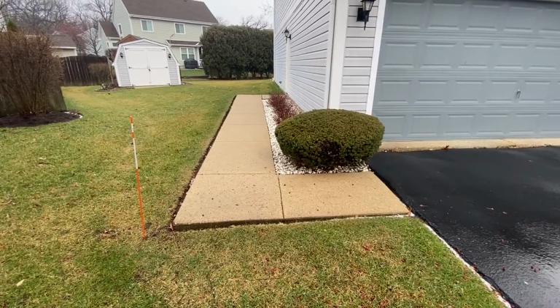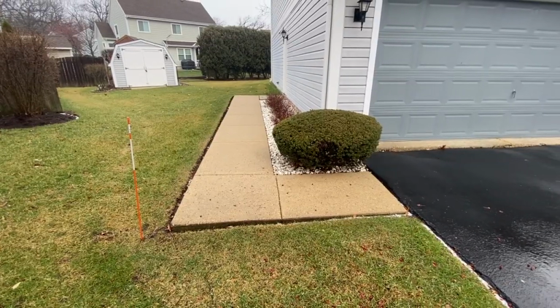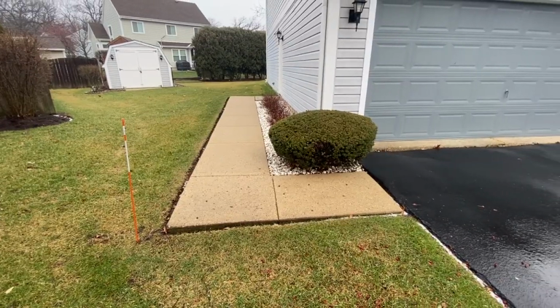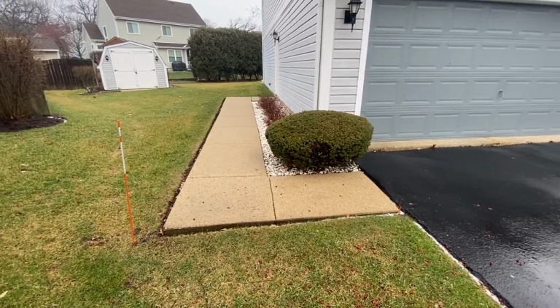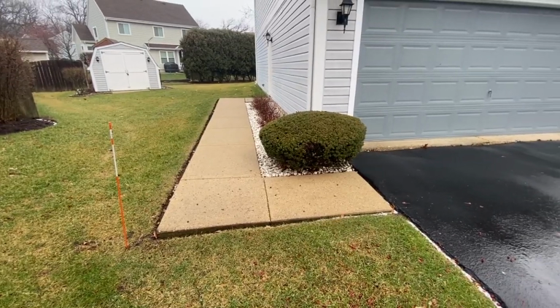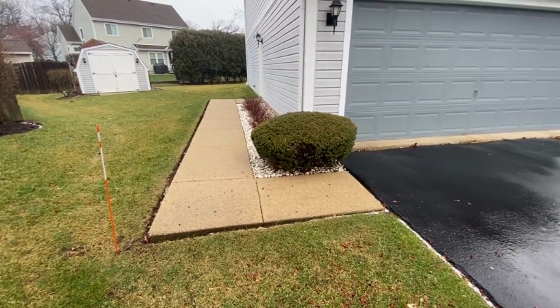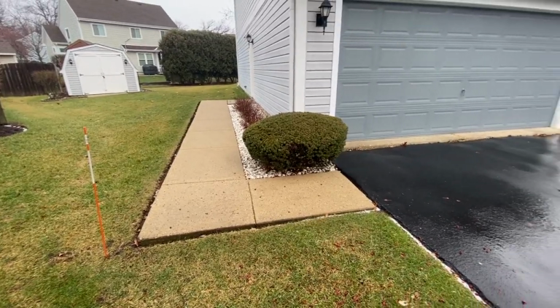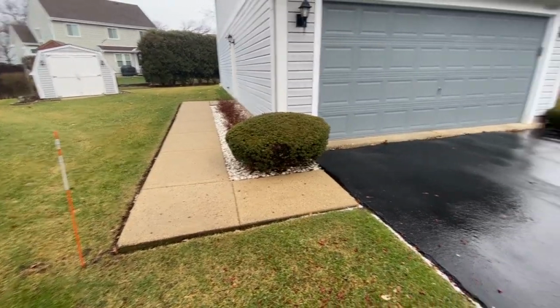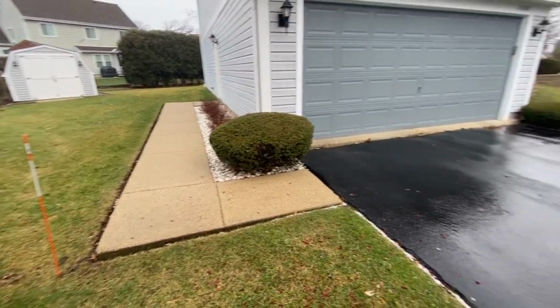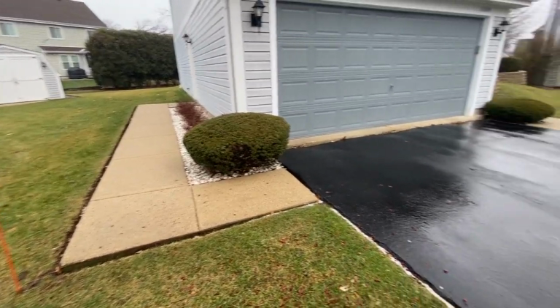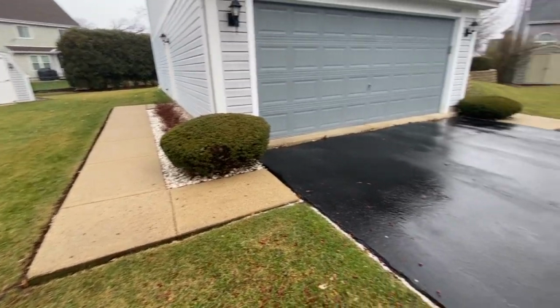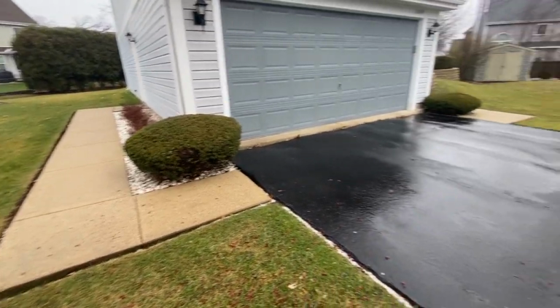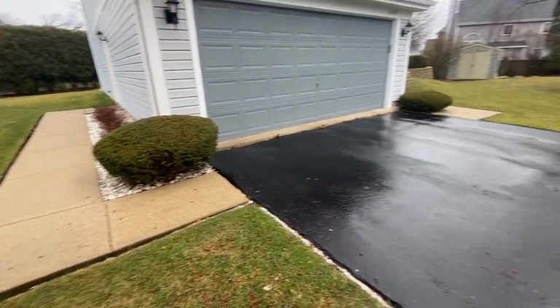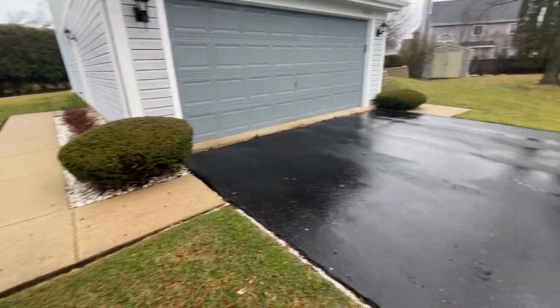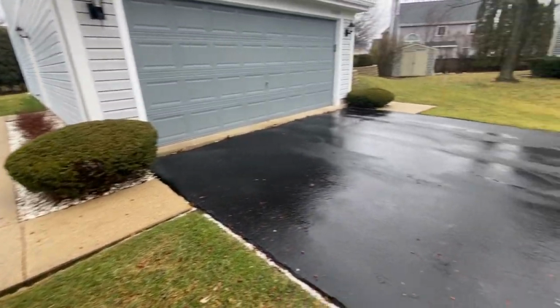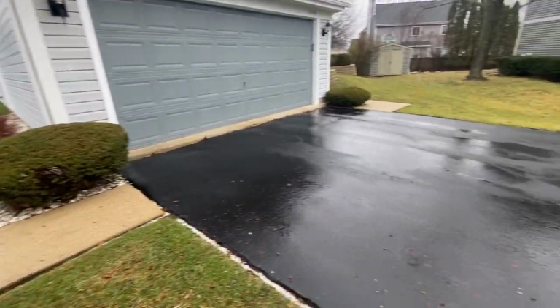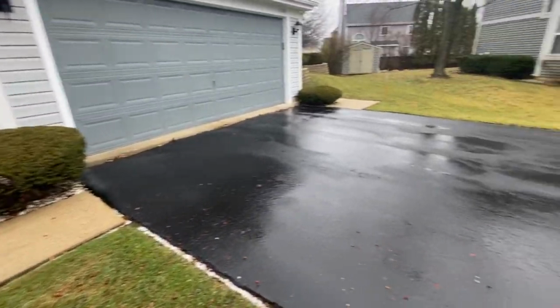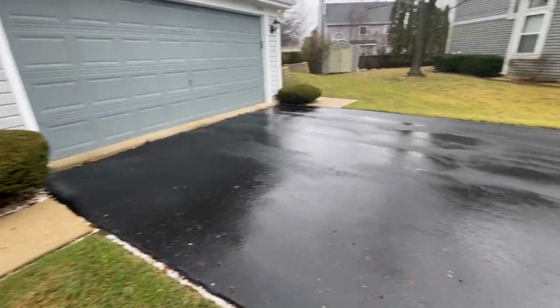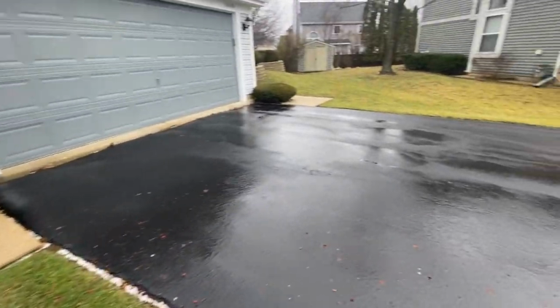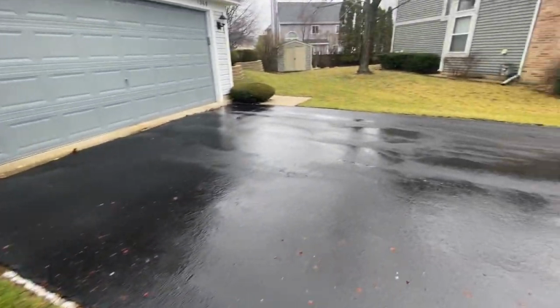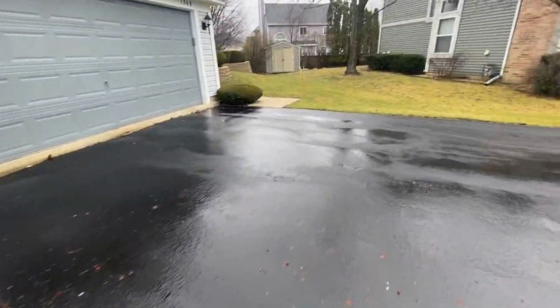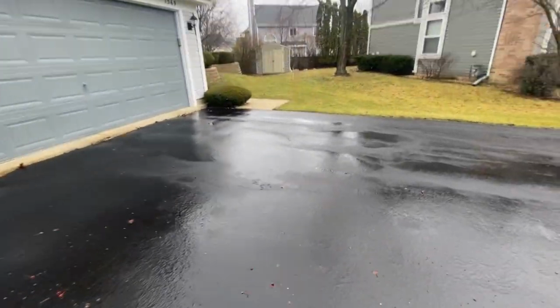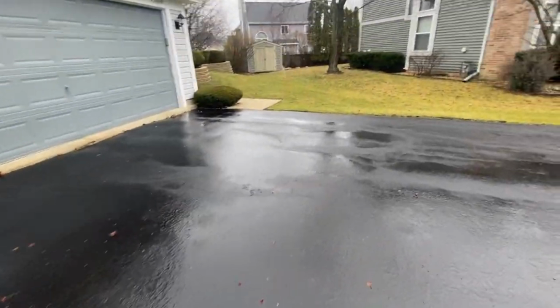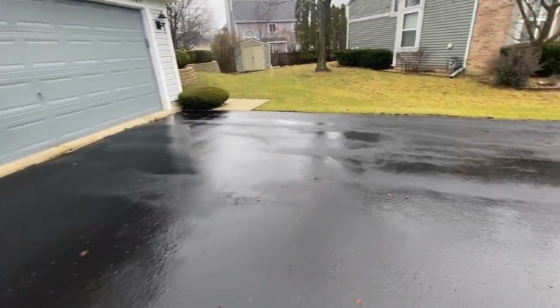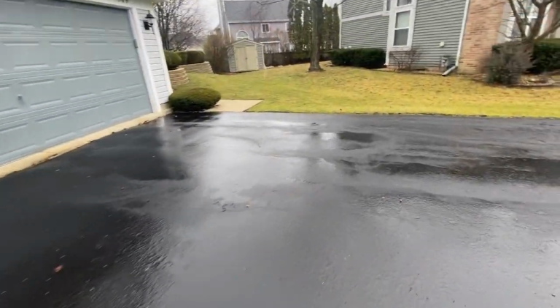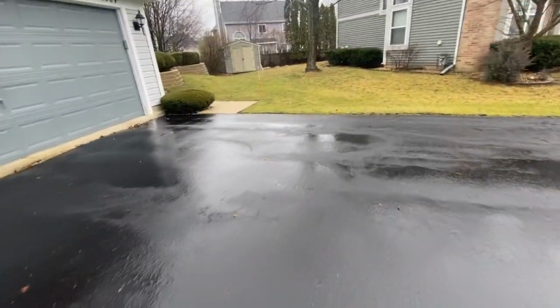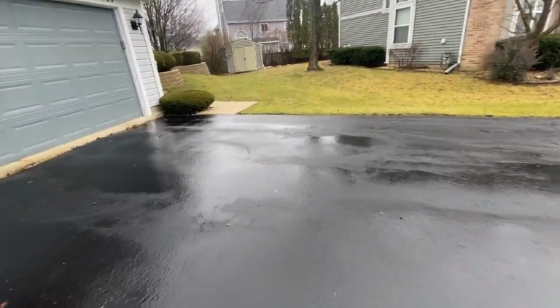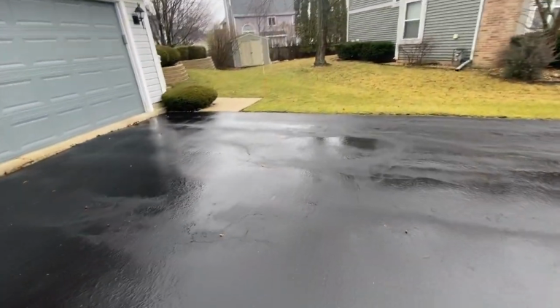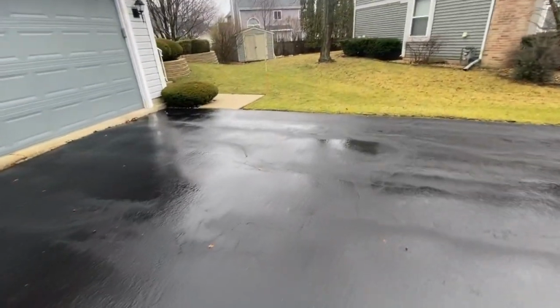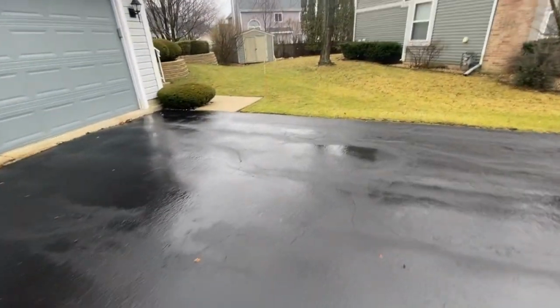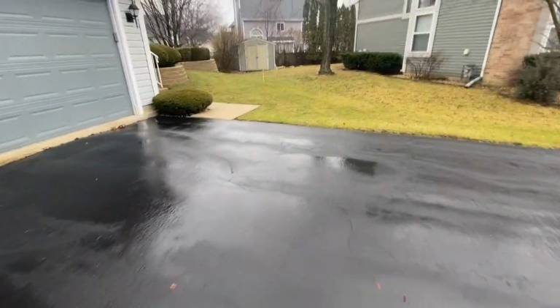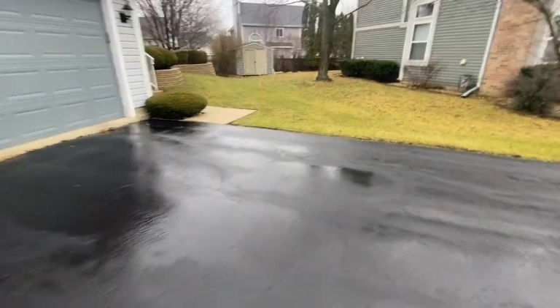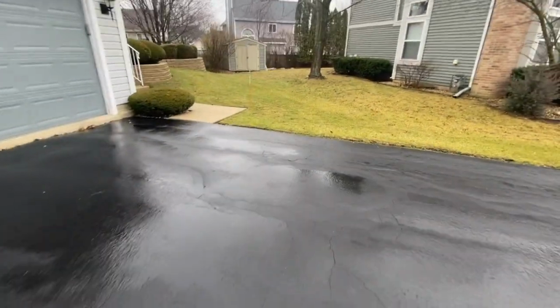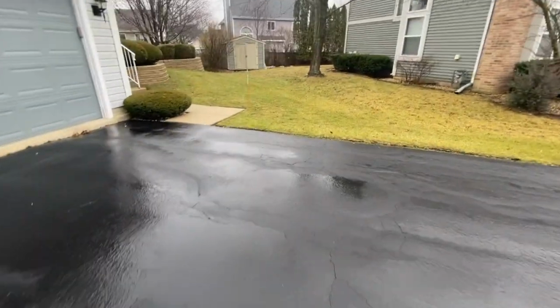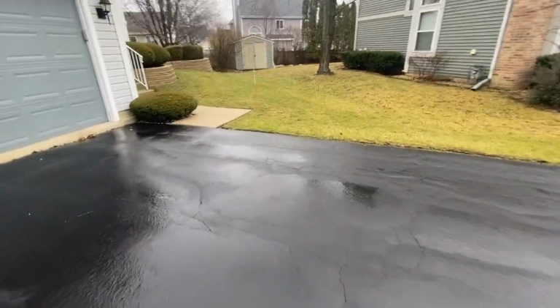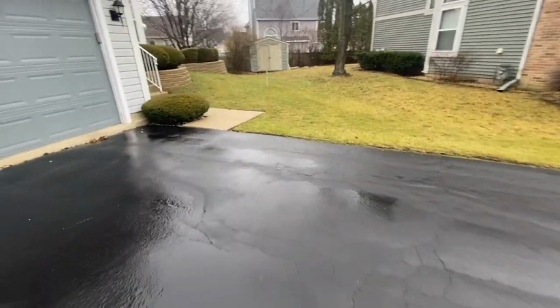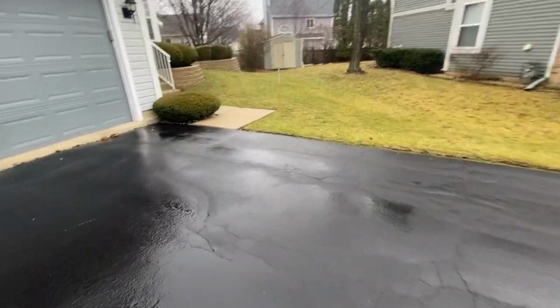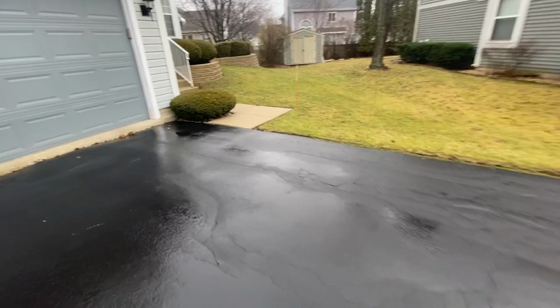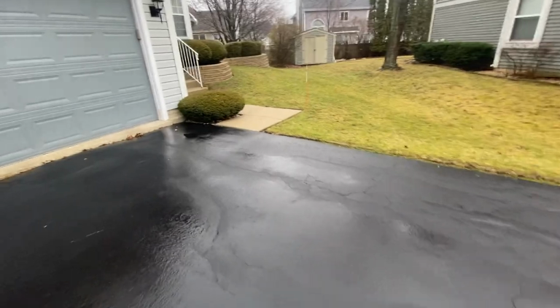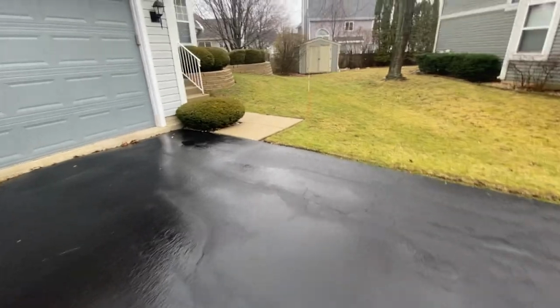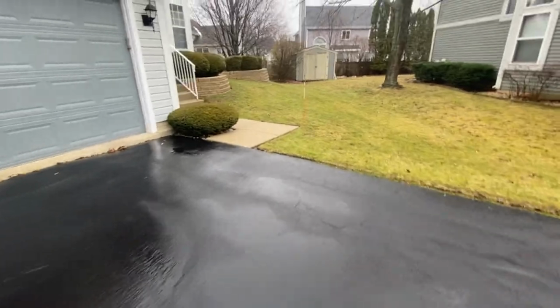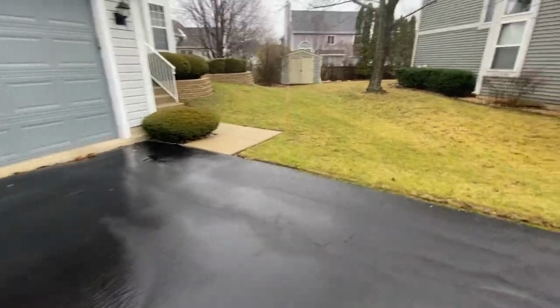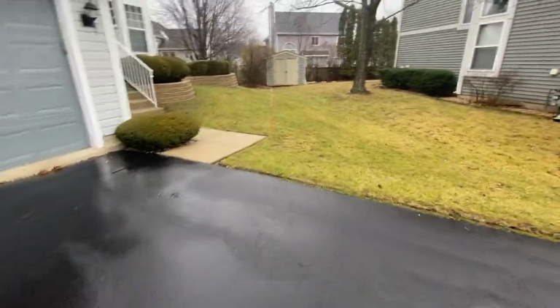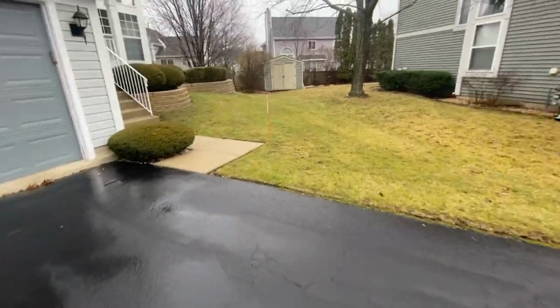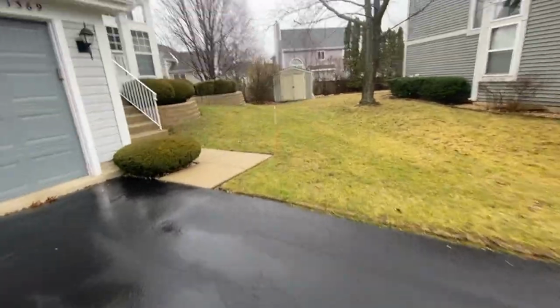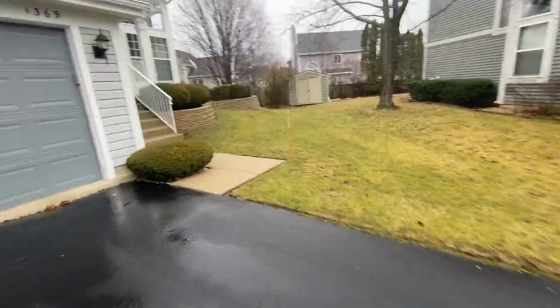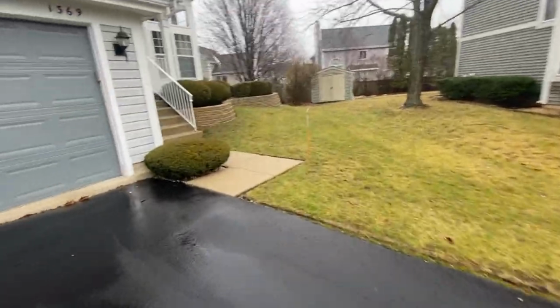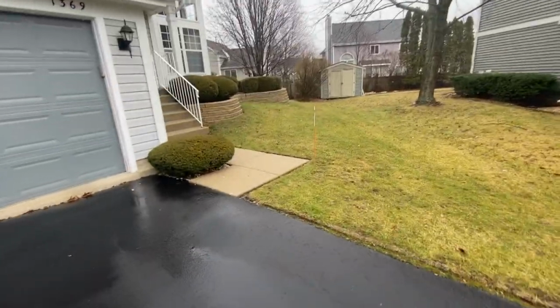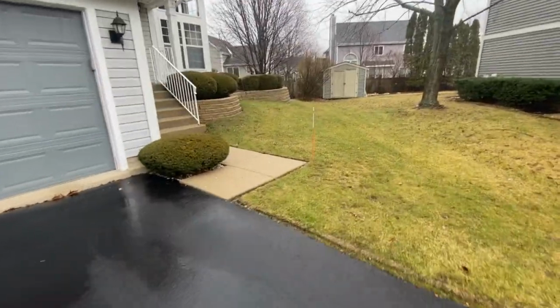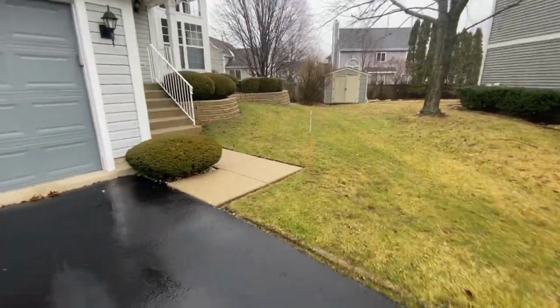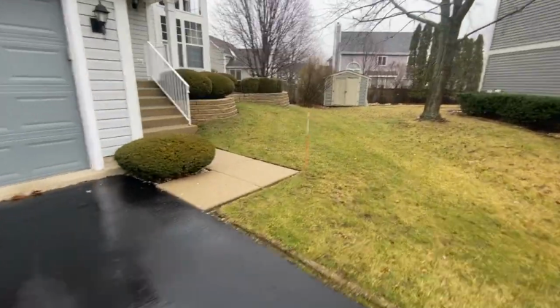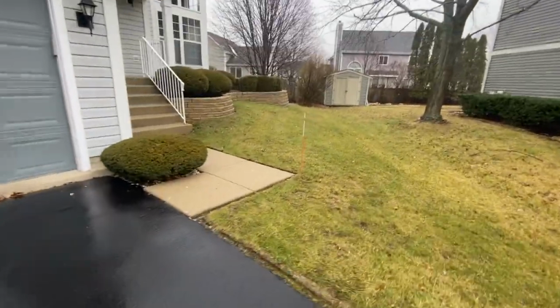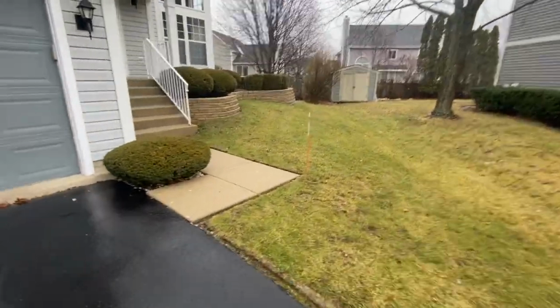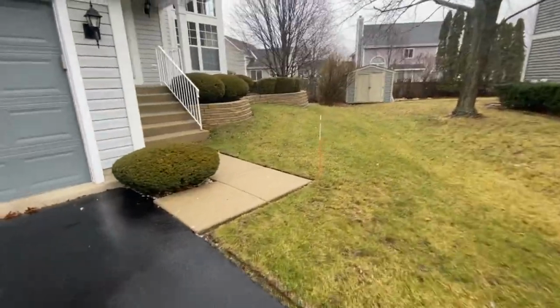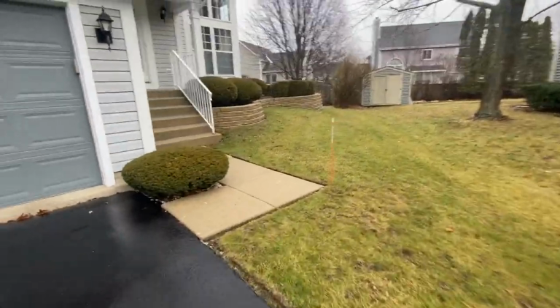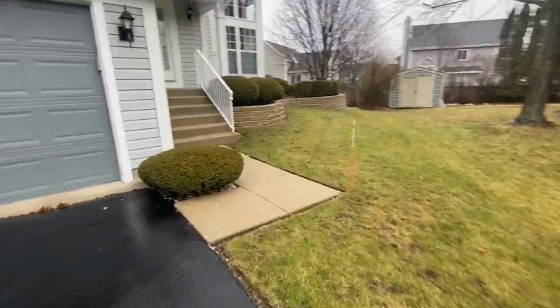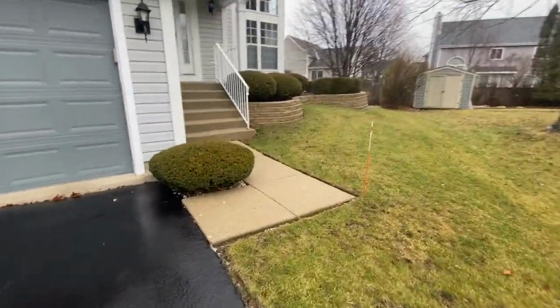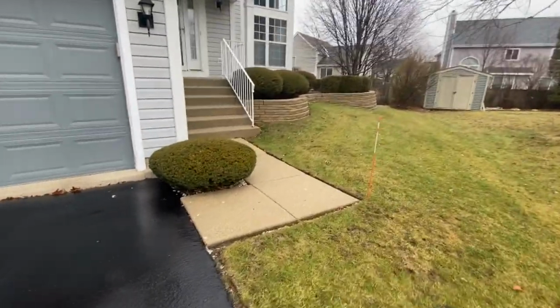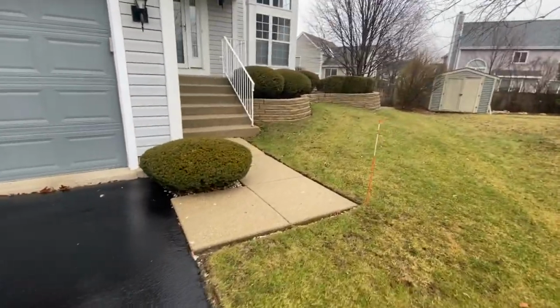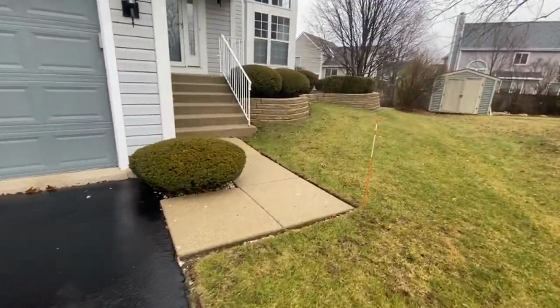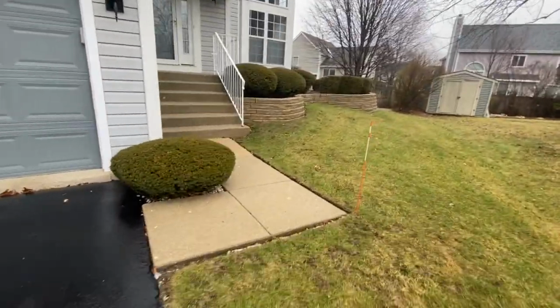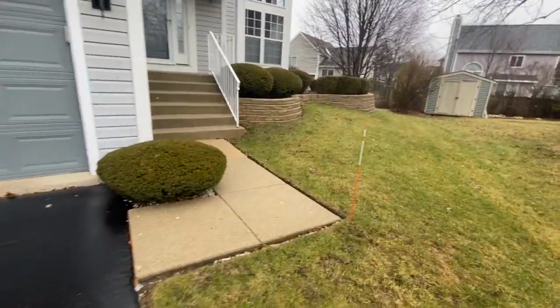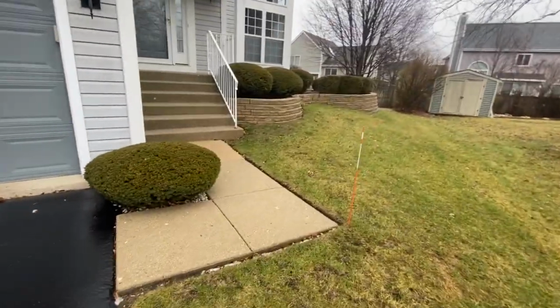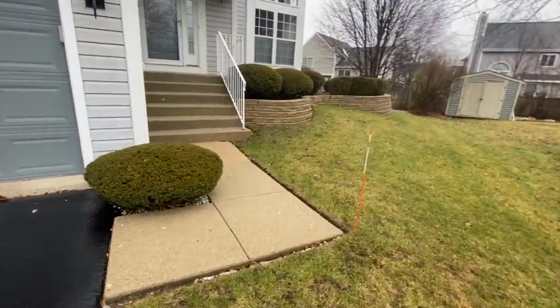It's always a great idea to document the property with video if possible, prior to the beginning of the season.